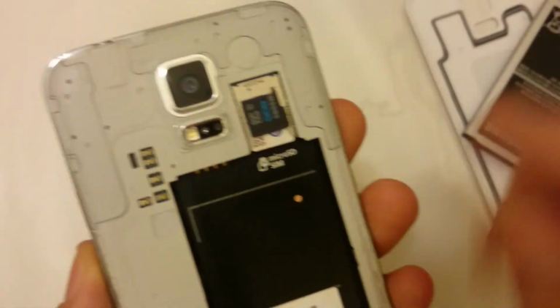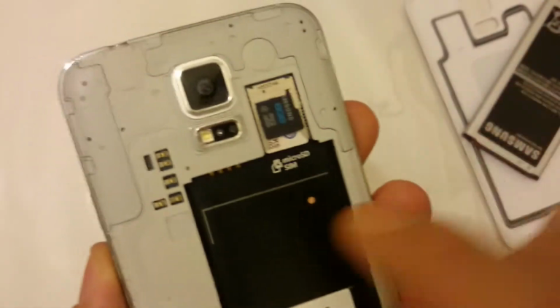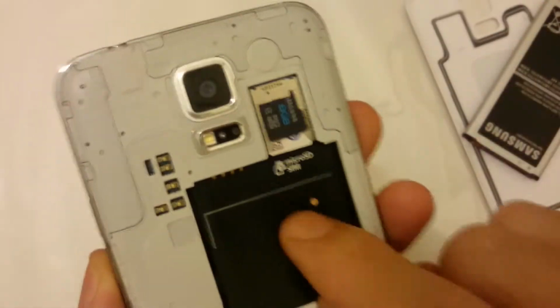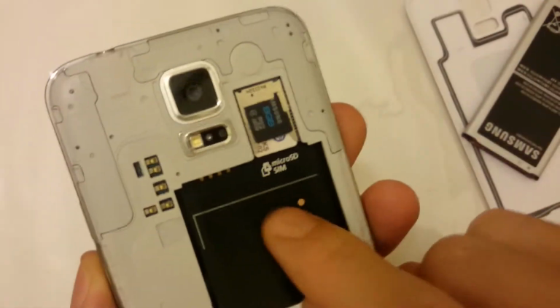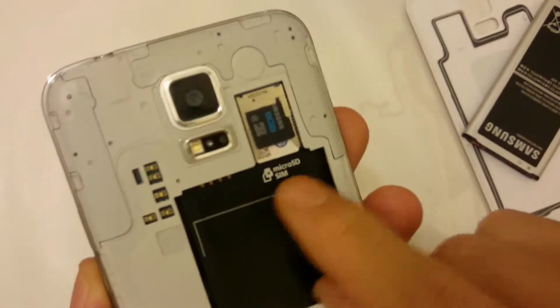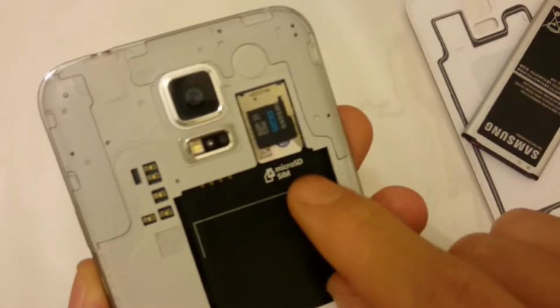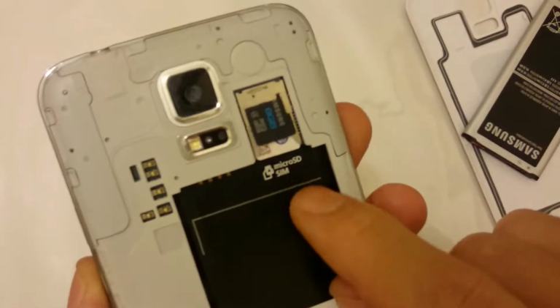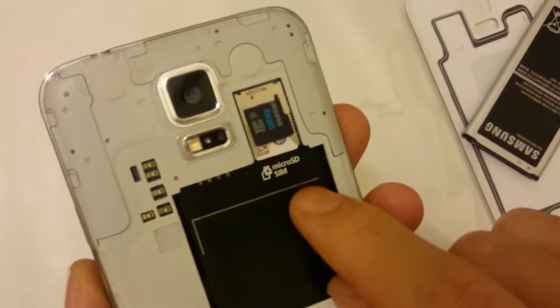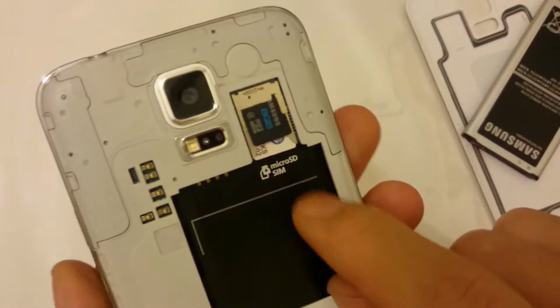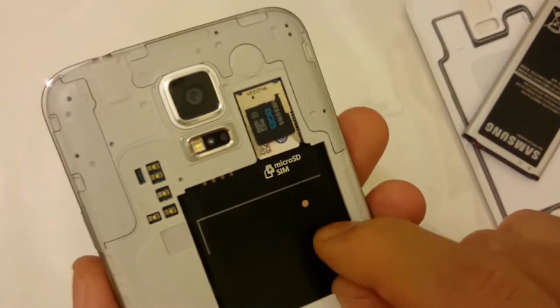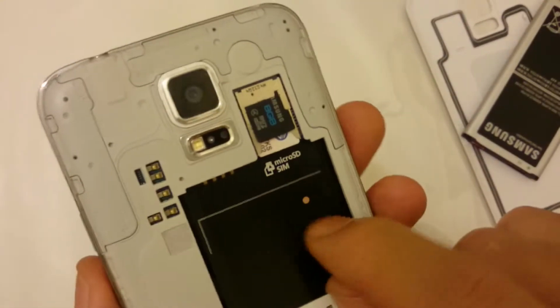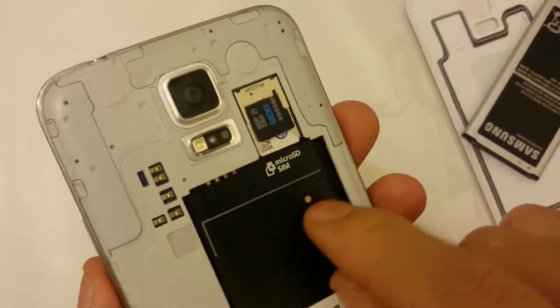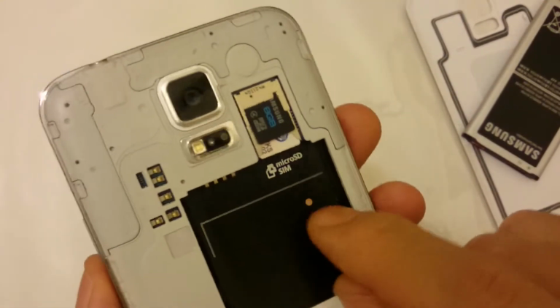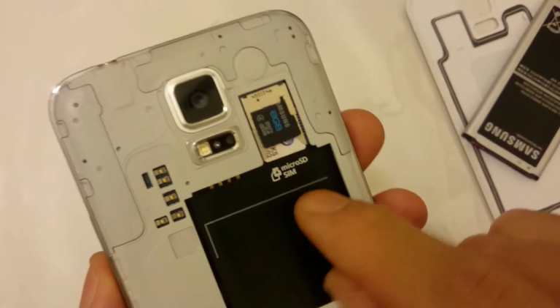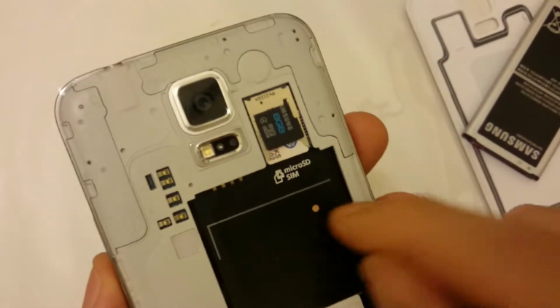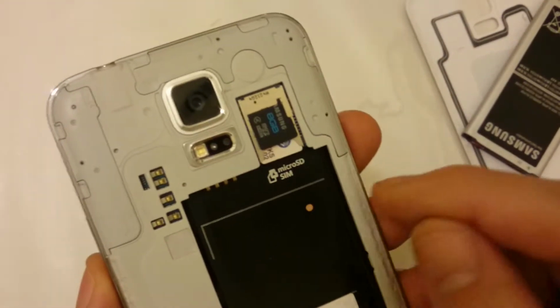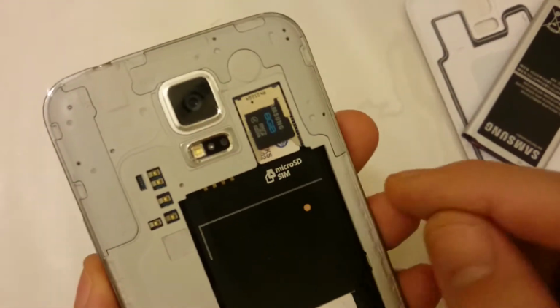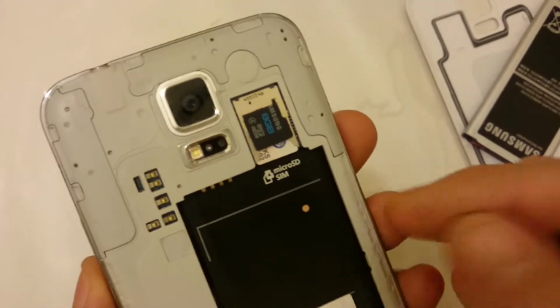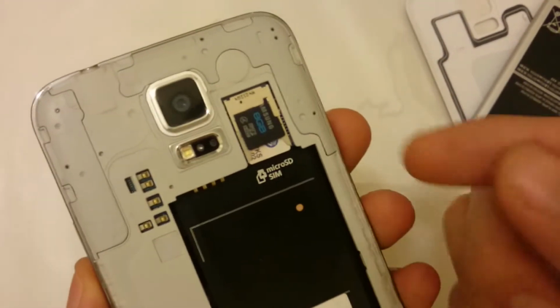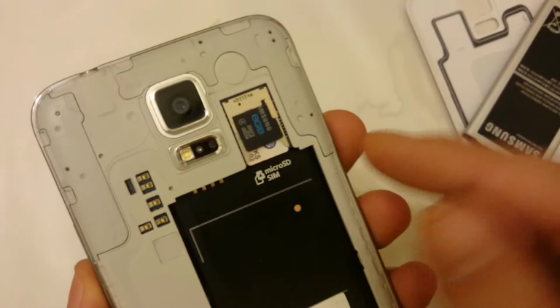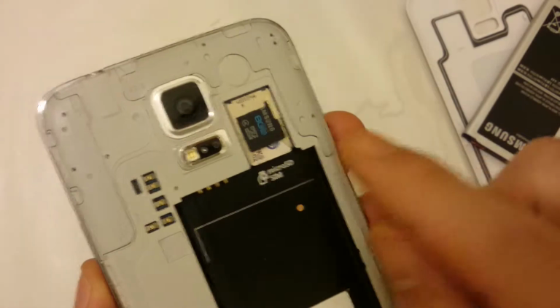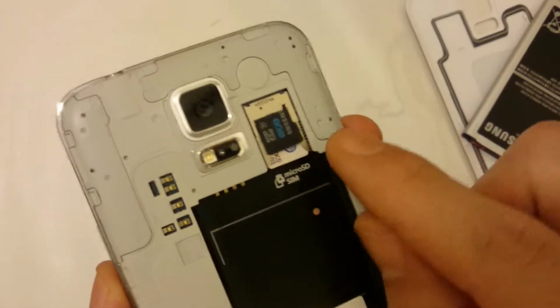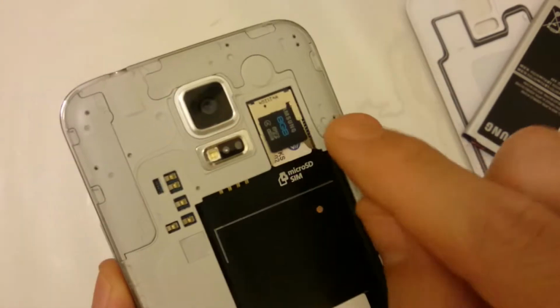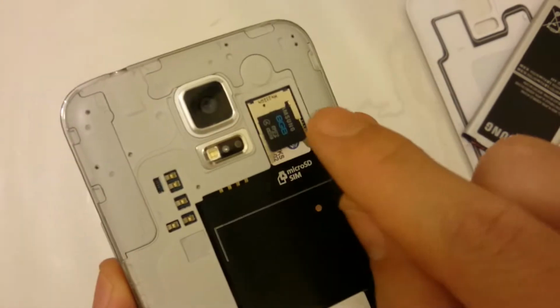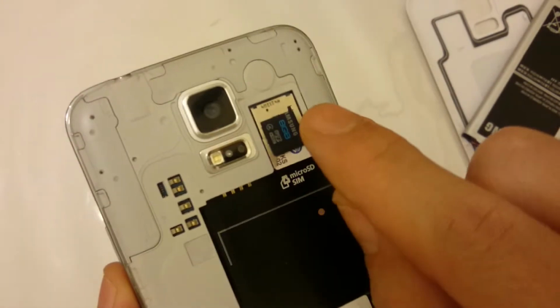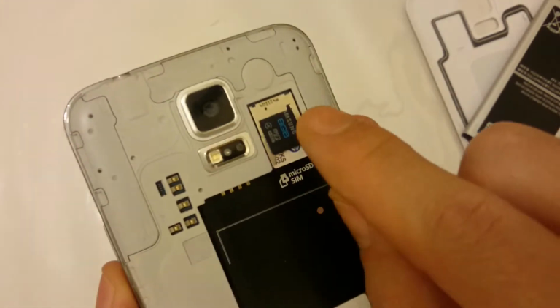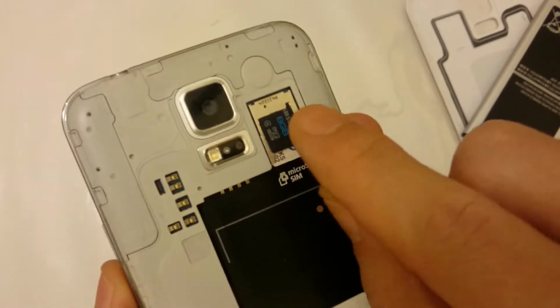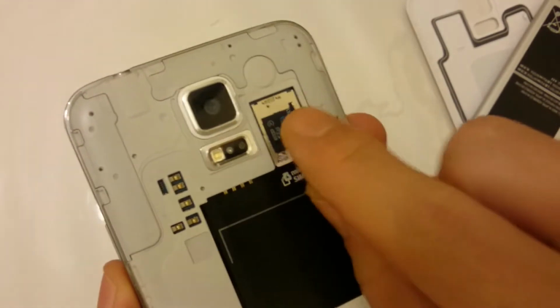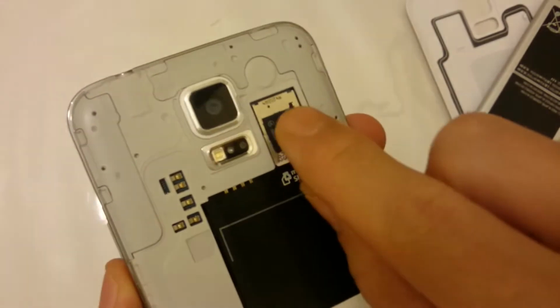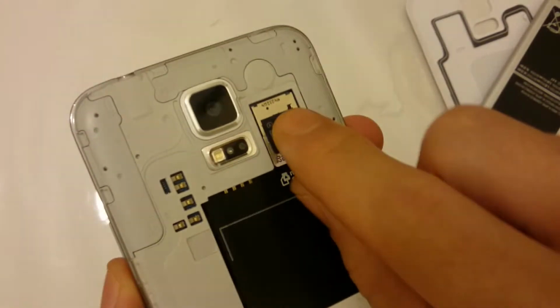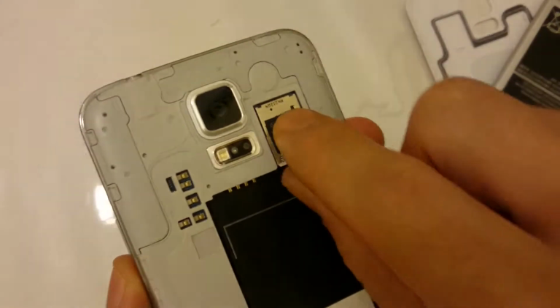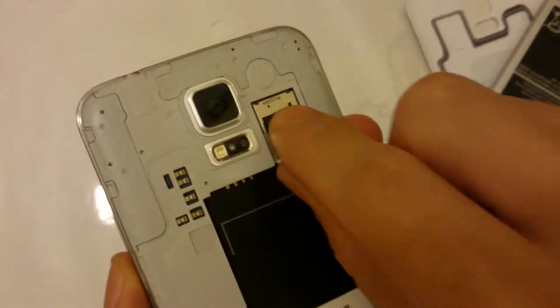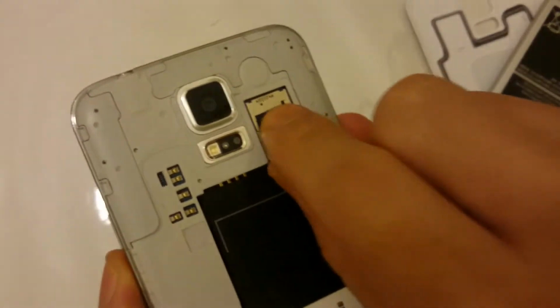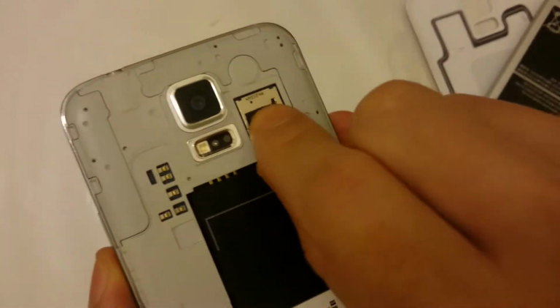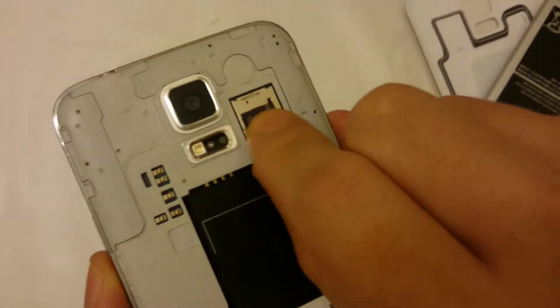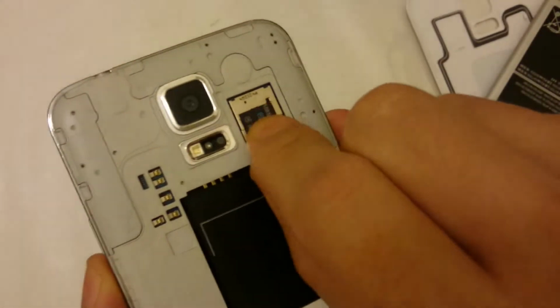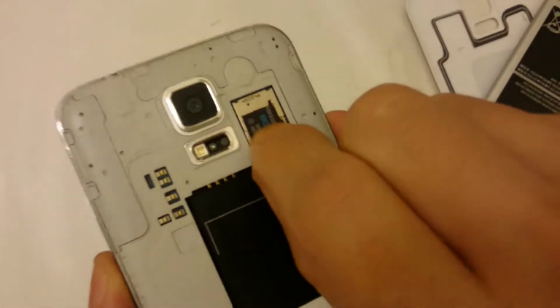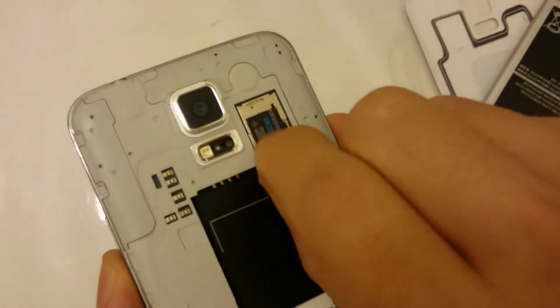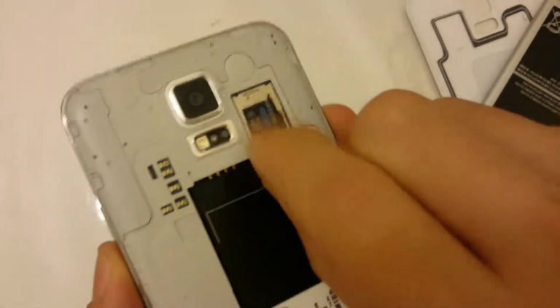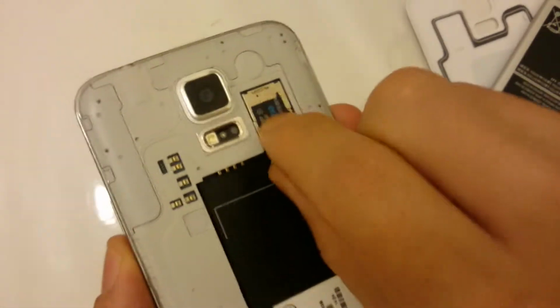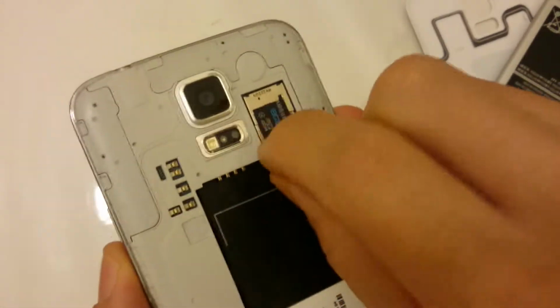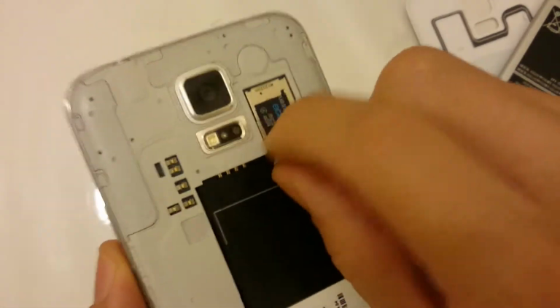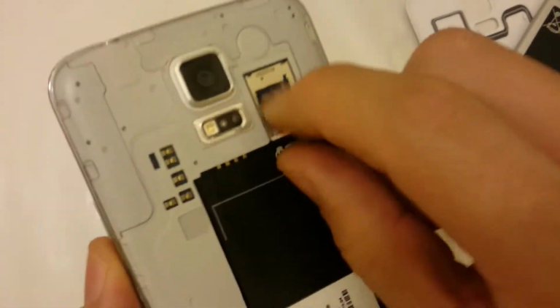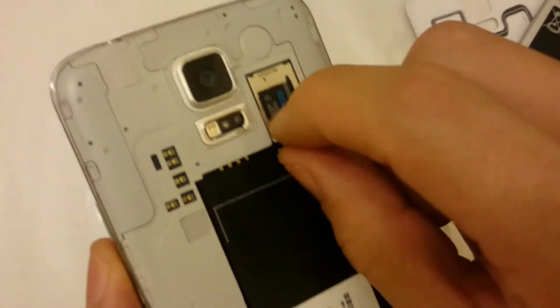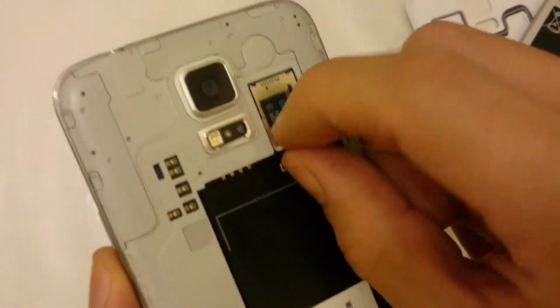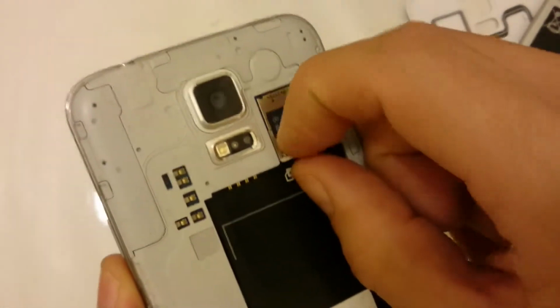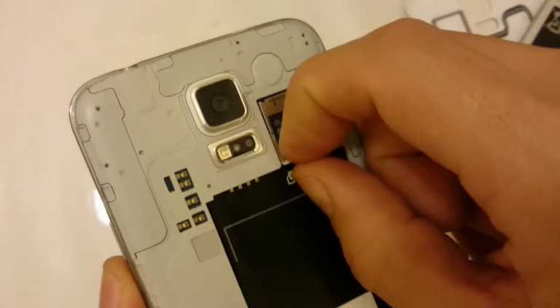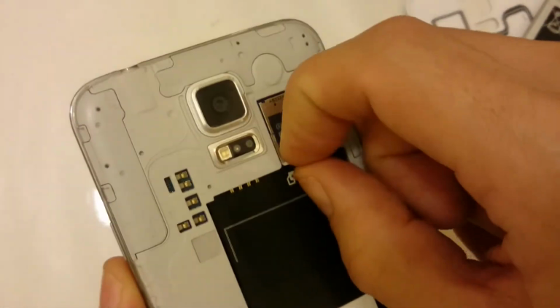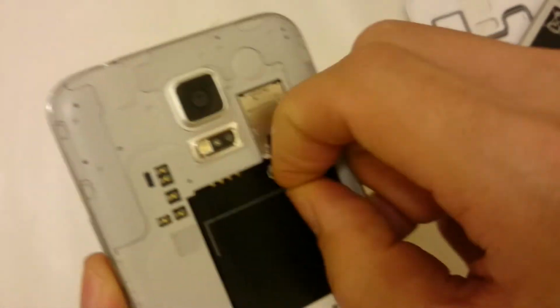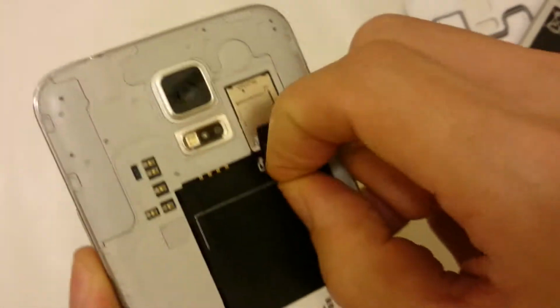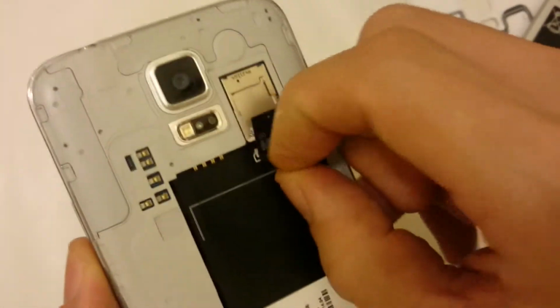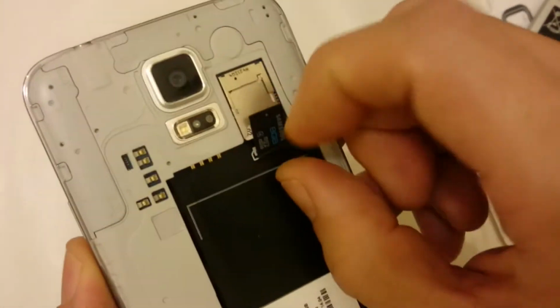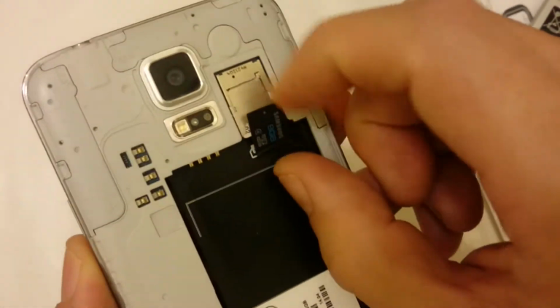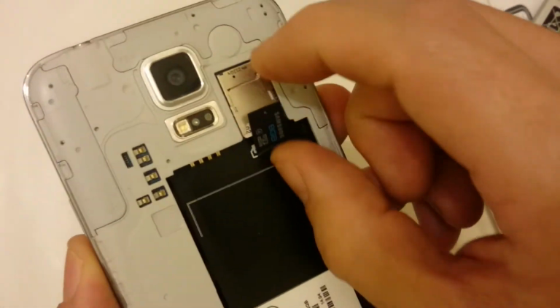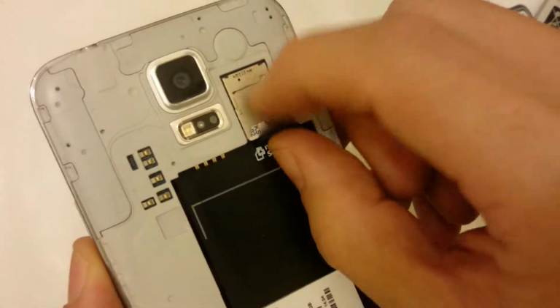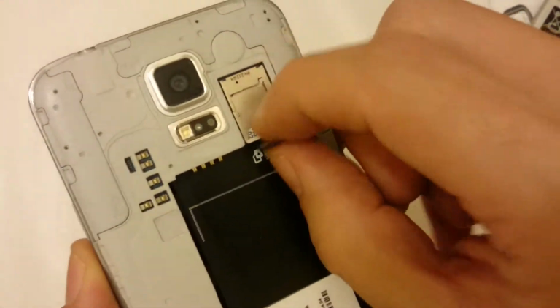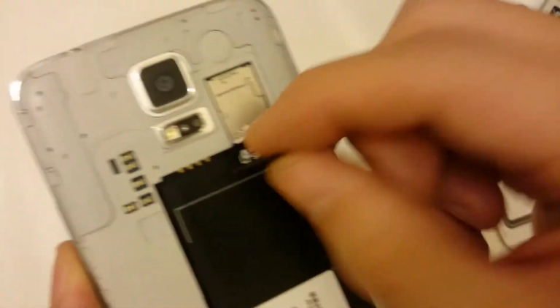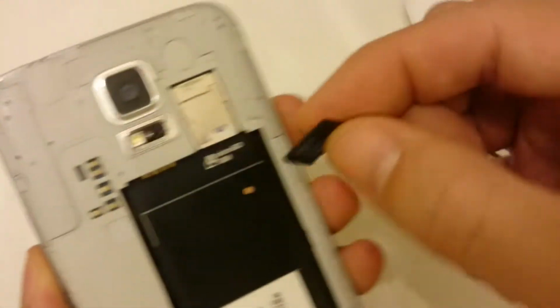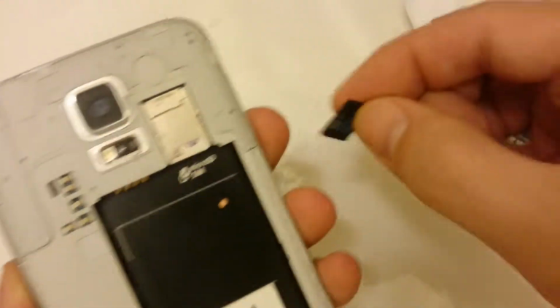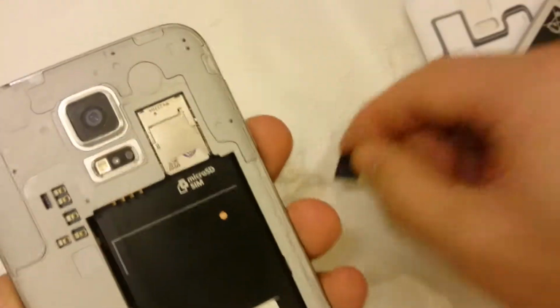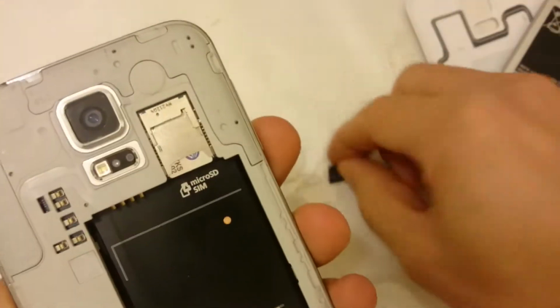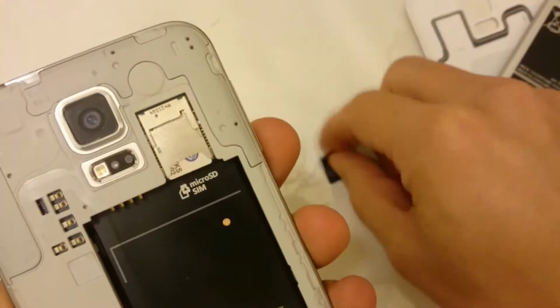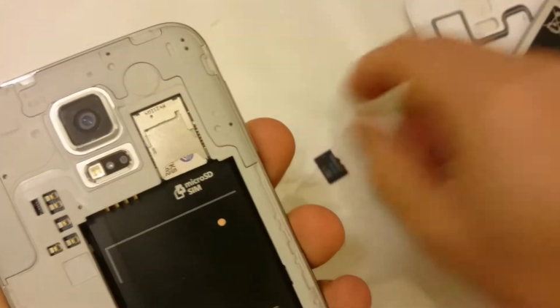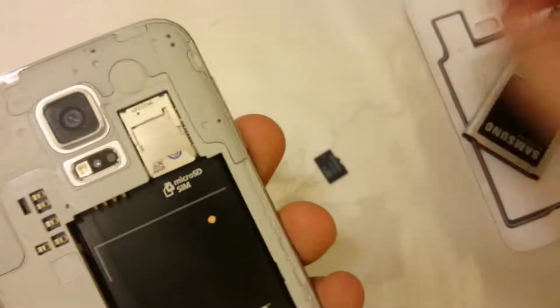Simply to eject or remove the SD card, just put your finger on it gently and slide it out. There's the SD card — it's out.